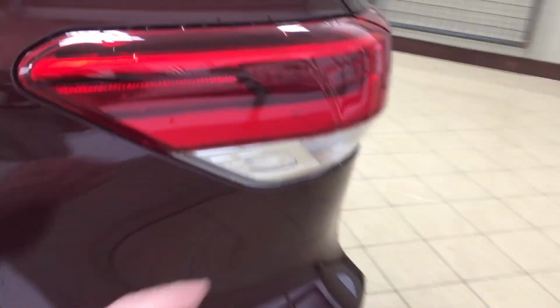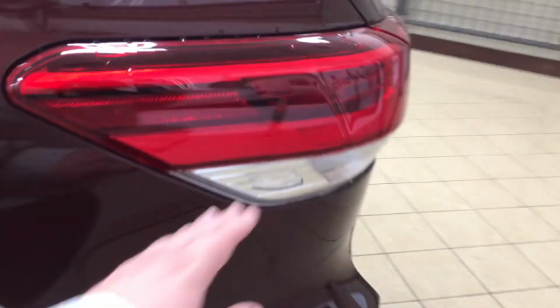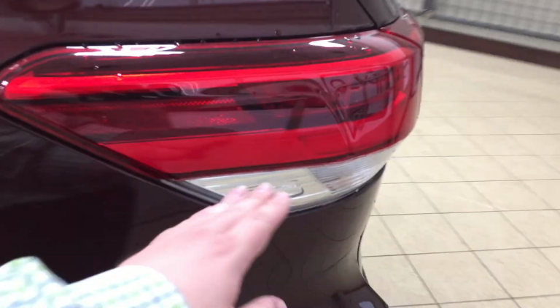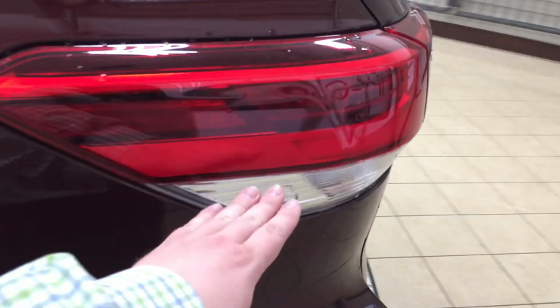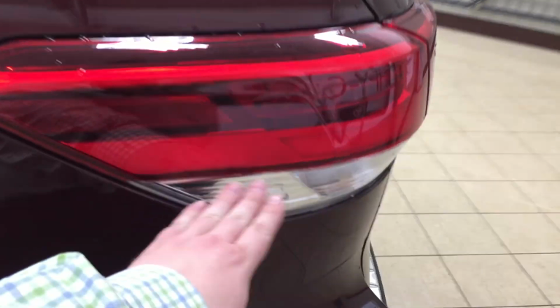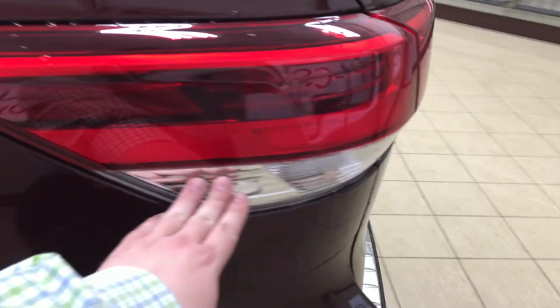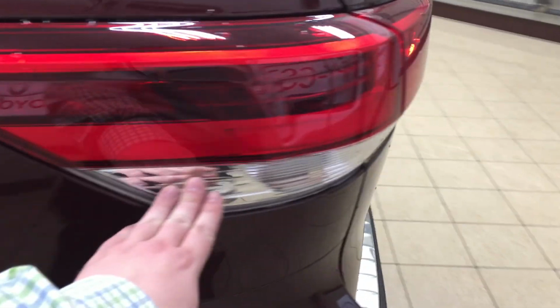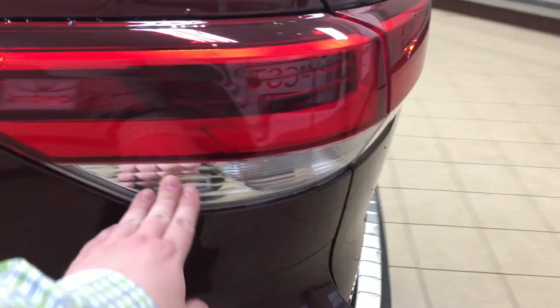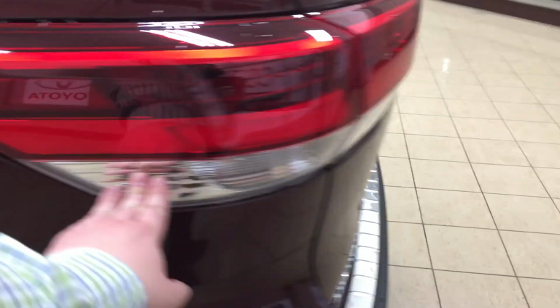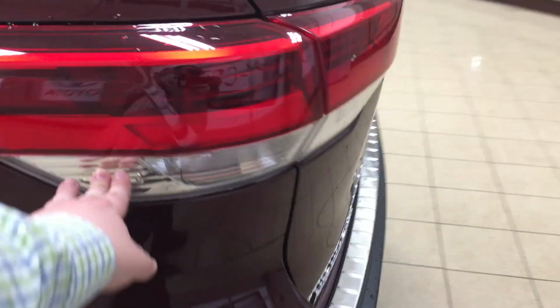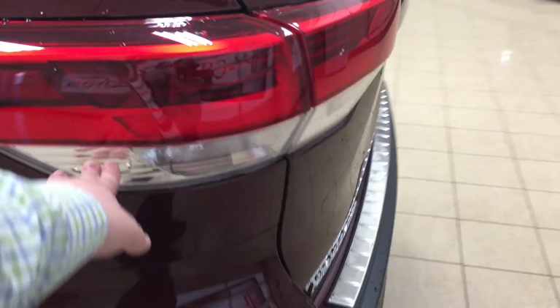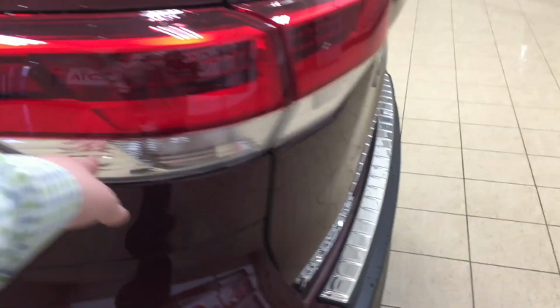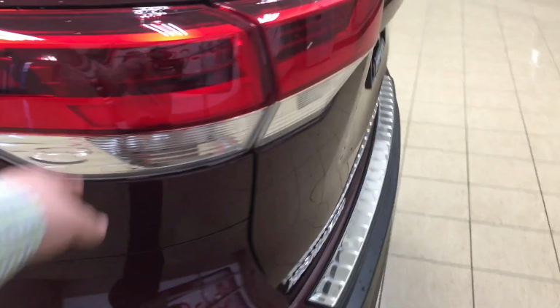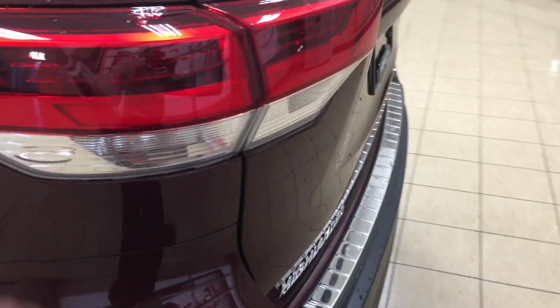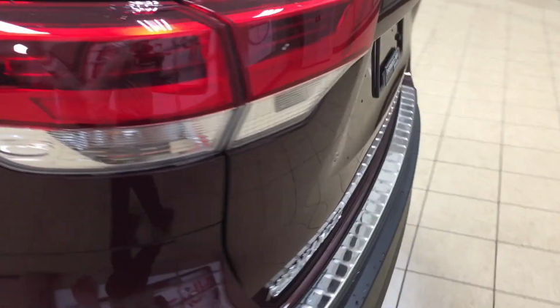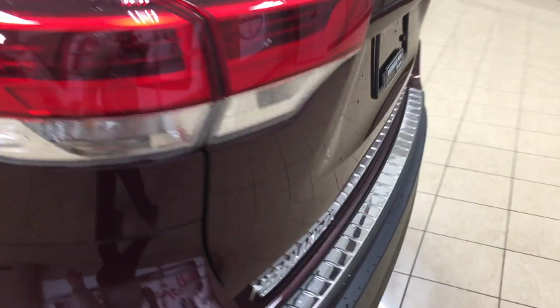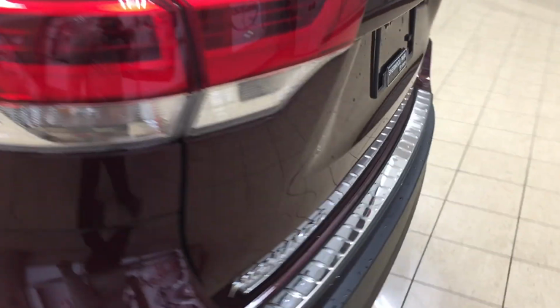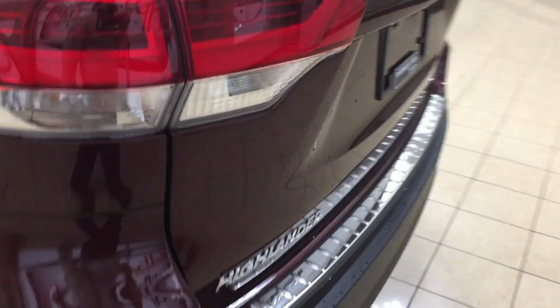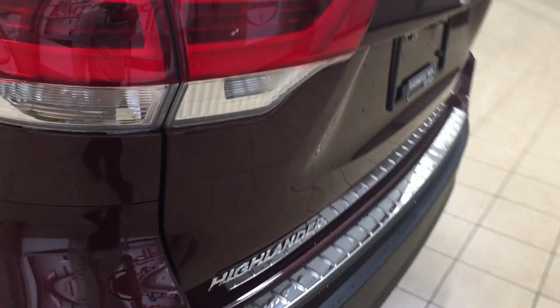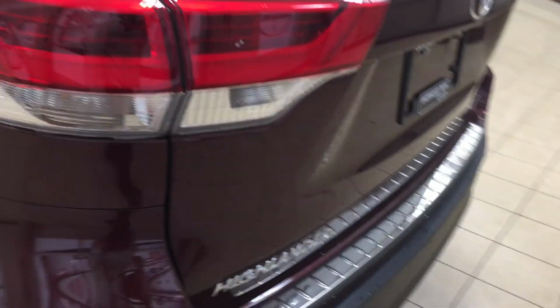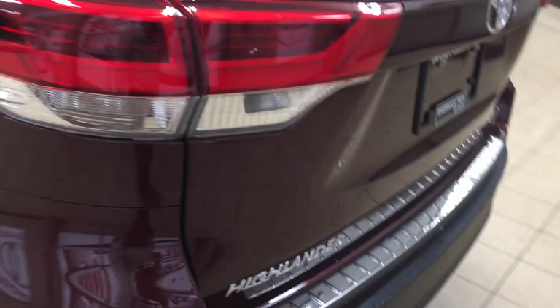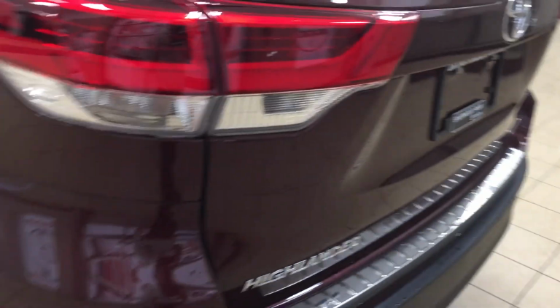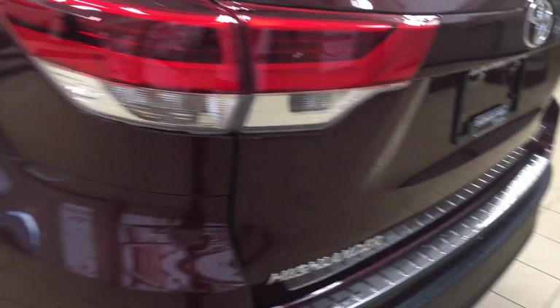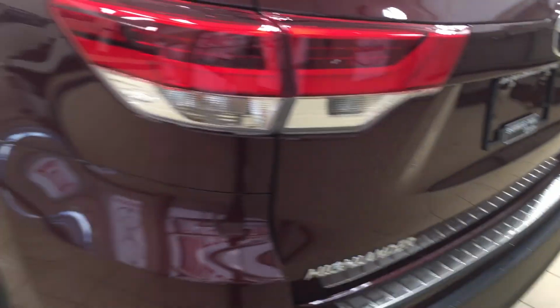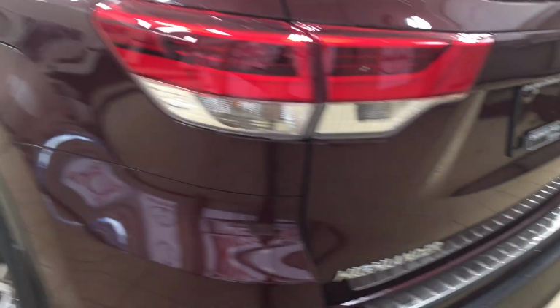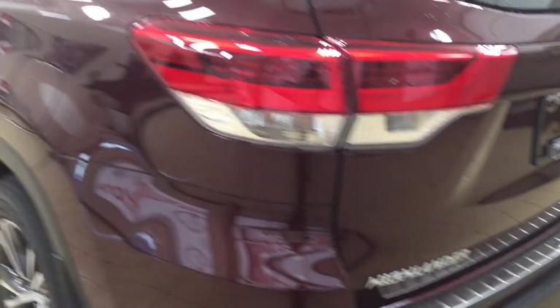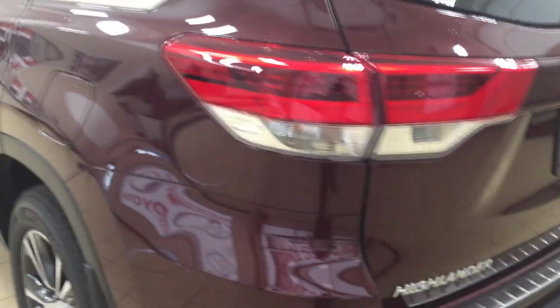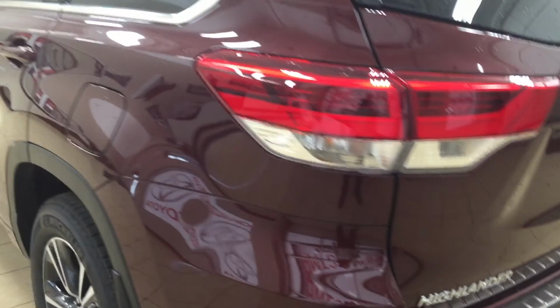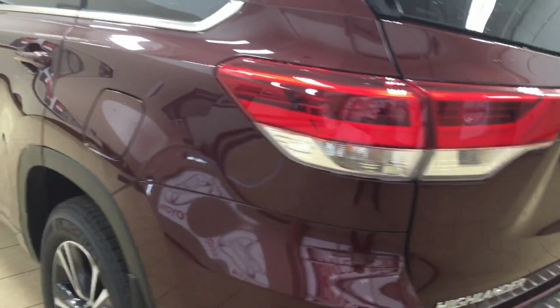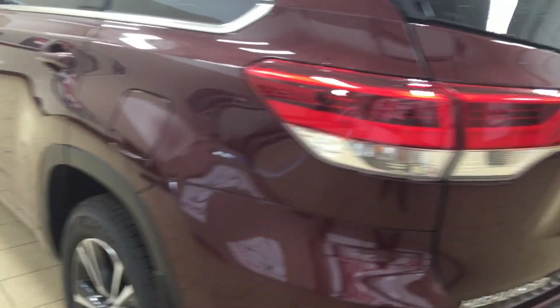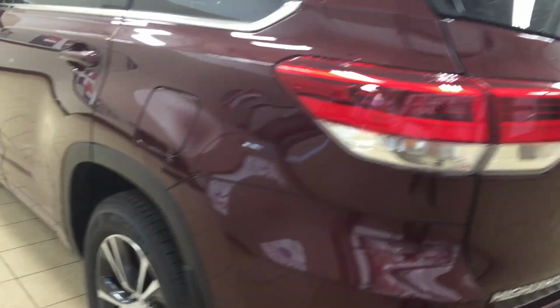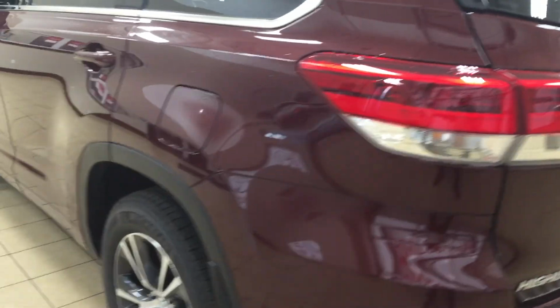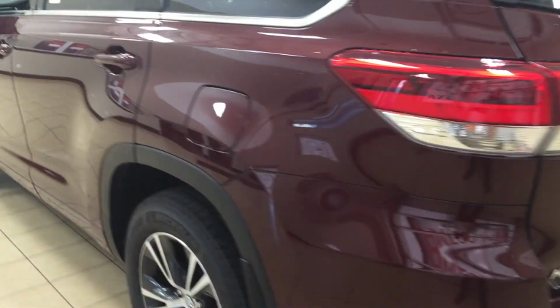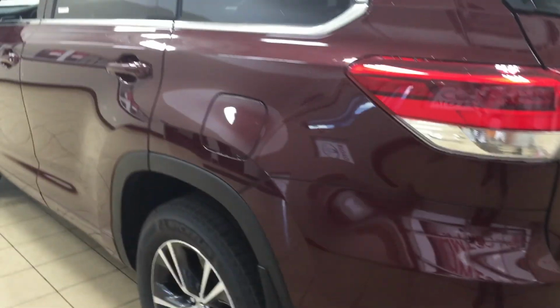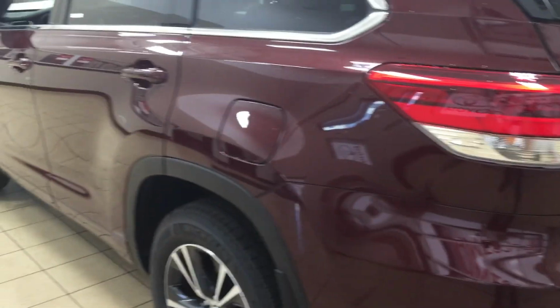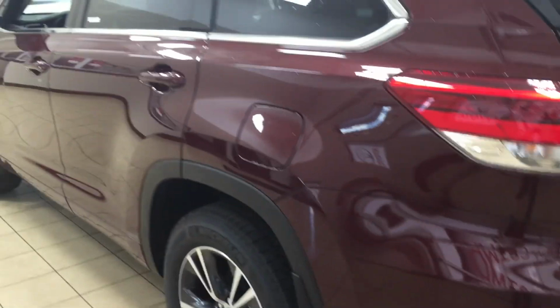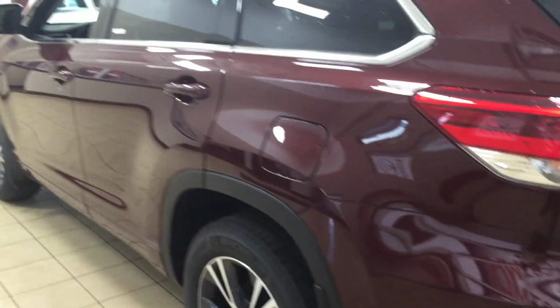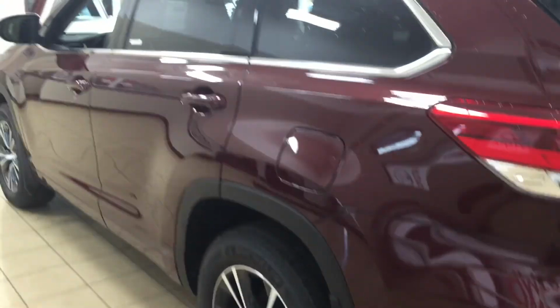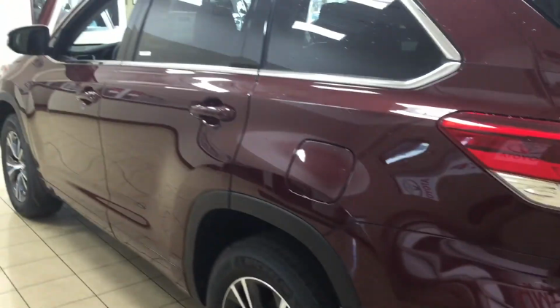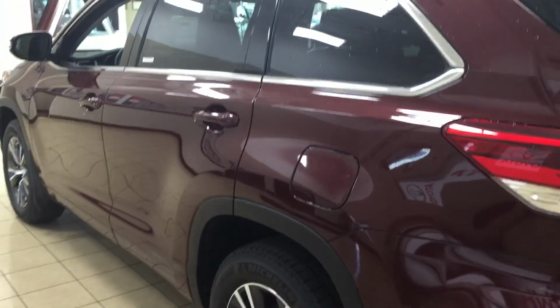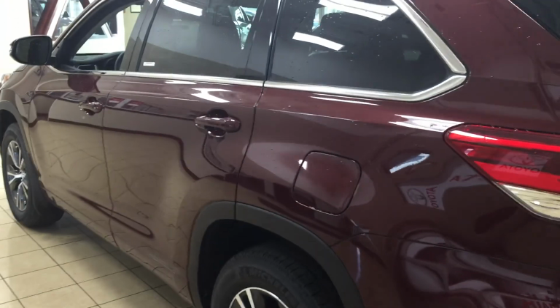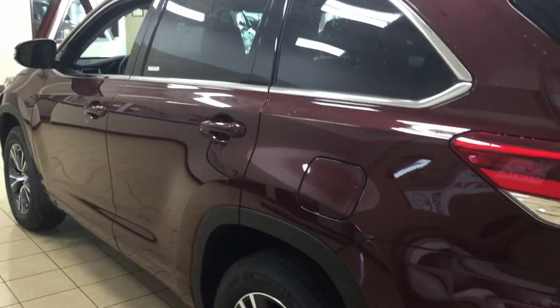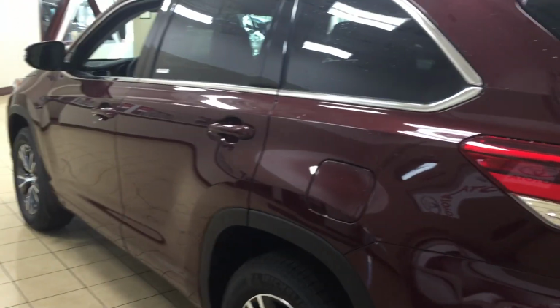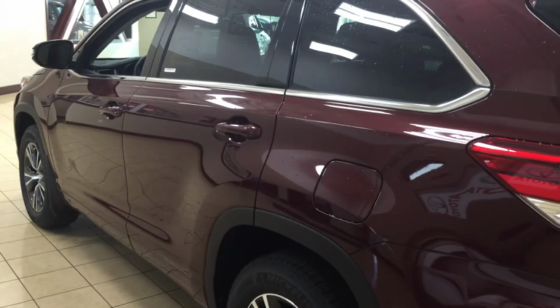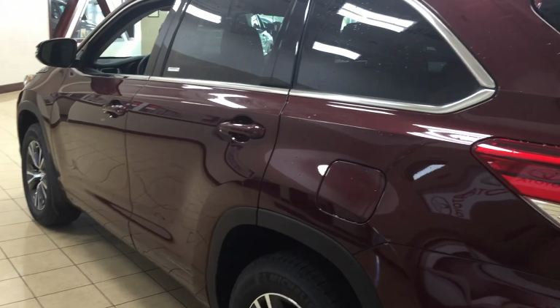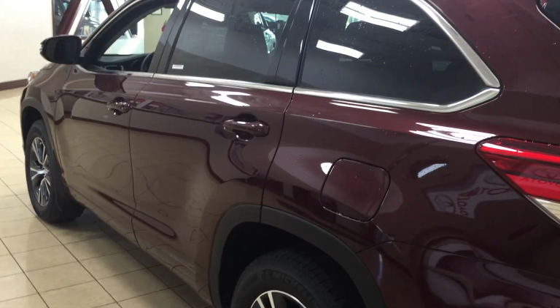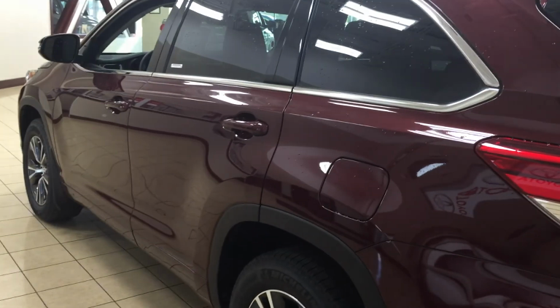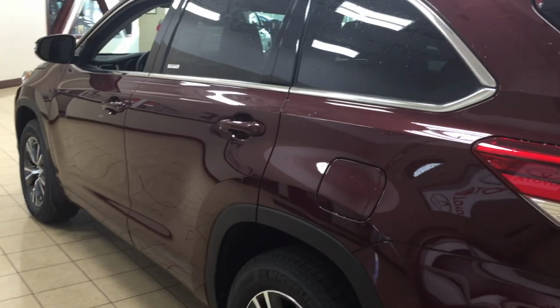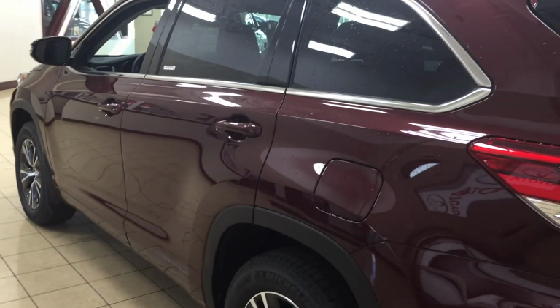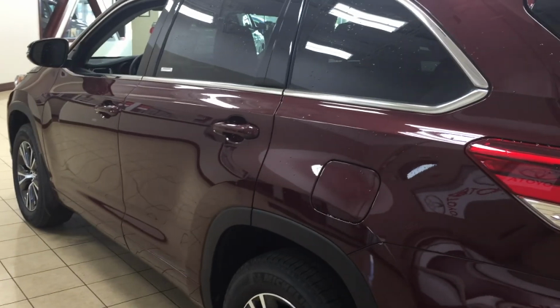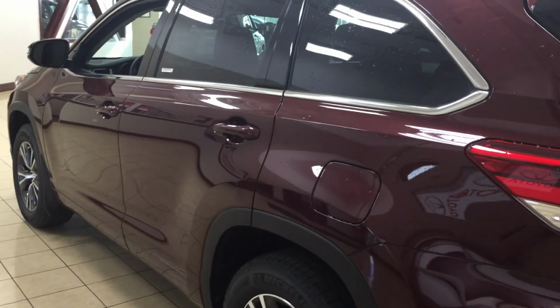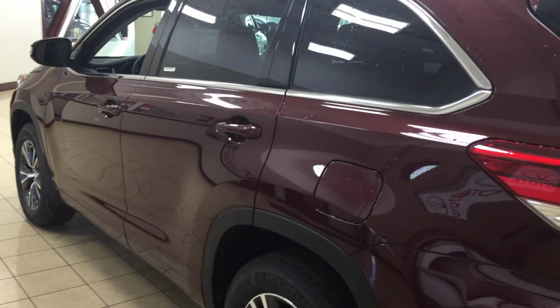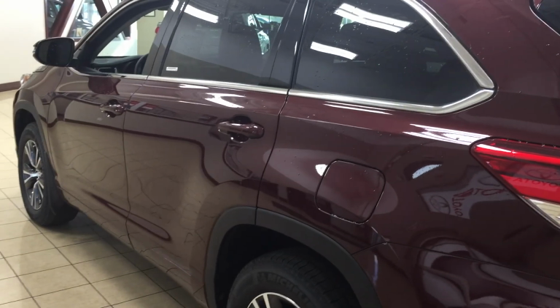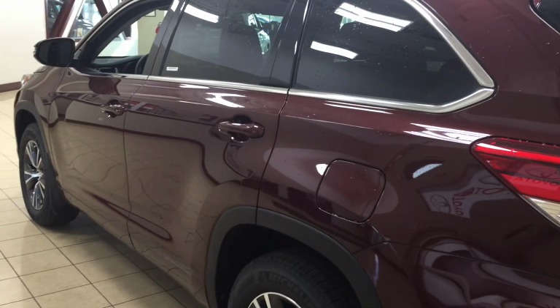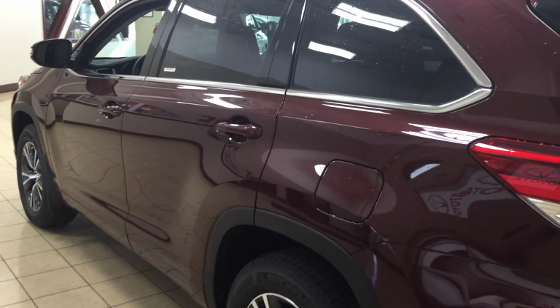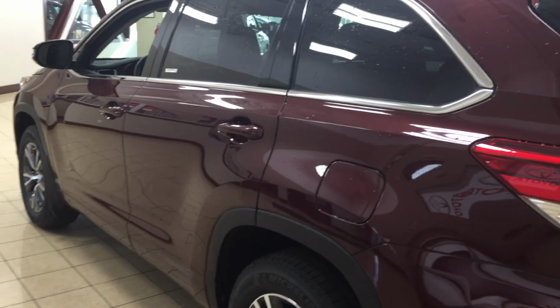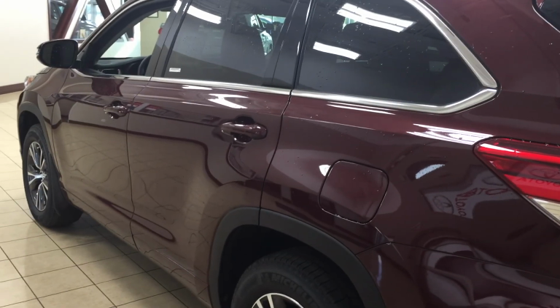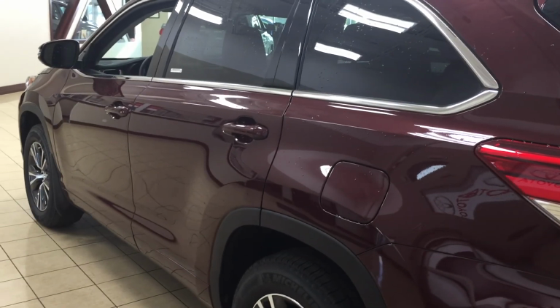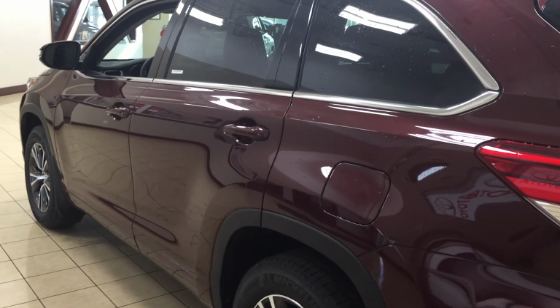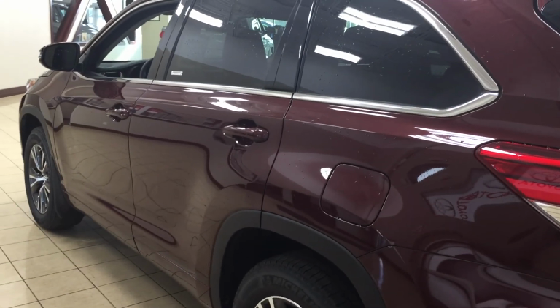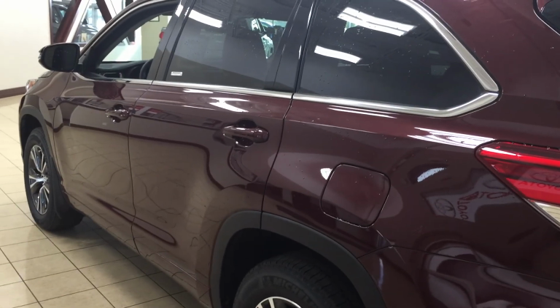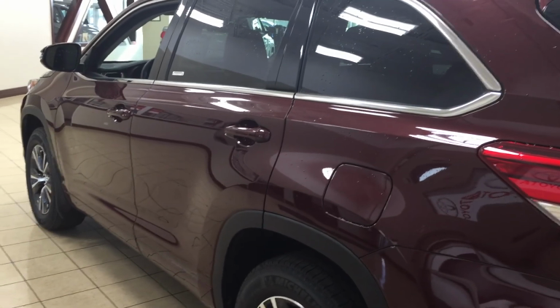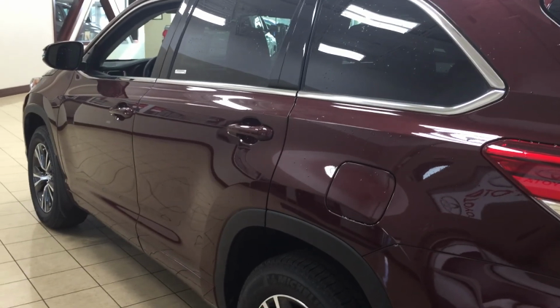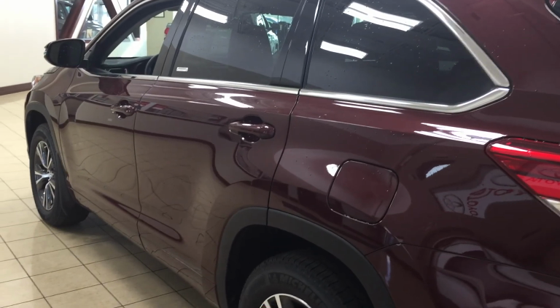One of the nice things with the vortex generators is they actually assist with the aerodynamics of the vehicle. You can find them on your tail lamps as well, and they also assist with fuel efficiency. The color we're going to be taking a look at today is Ooh La La Rouge.